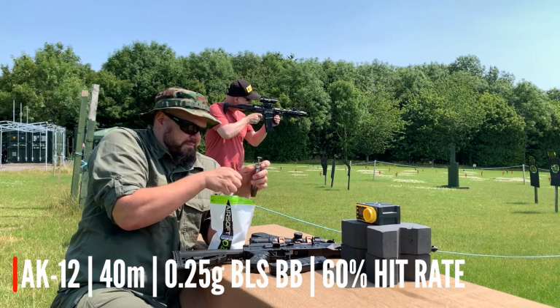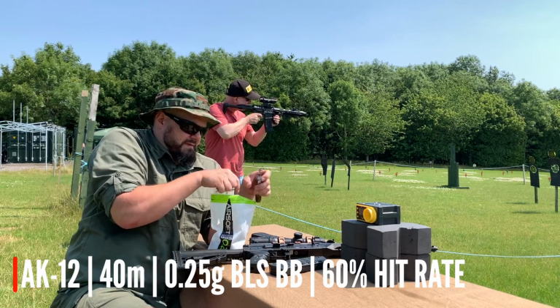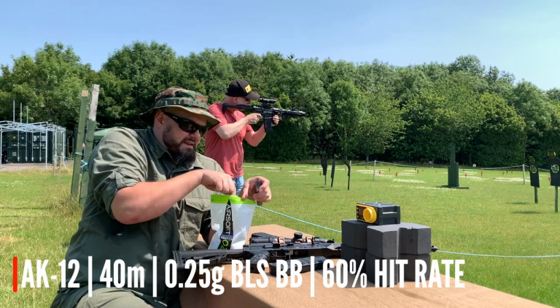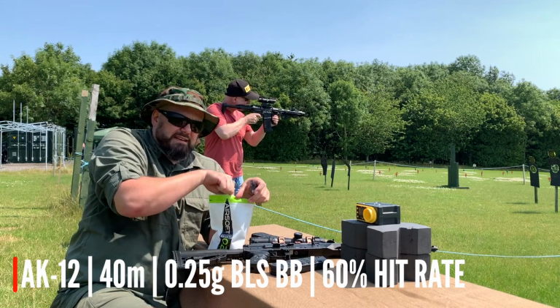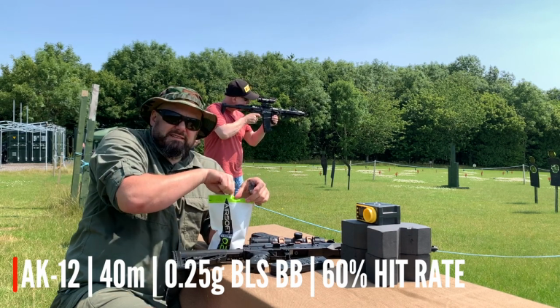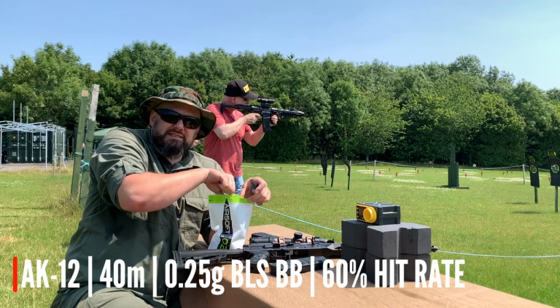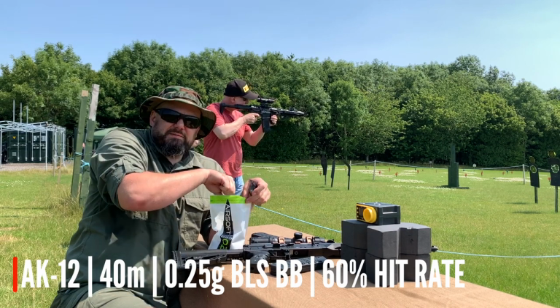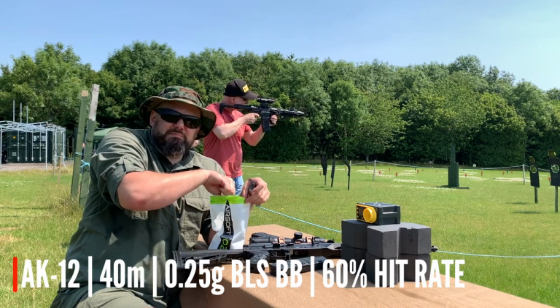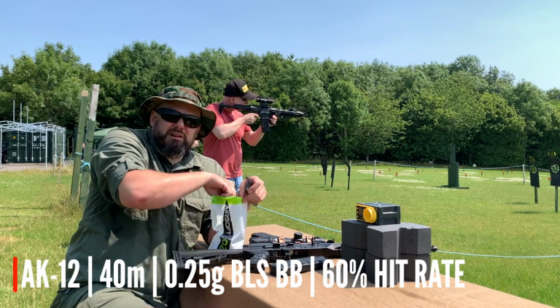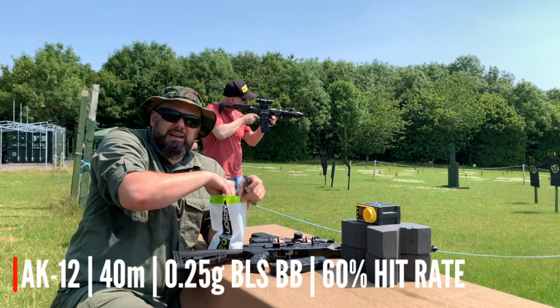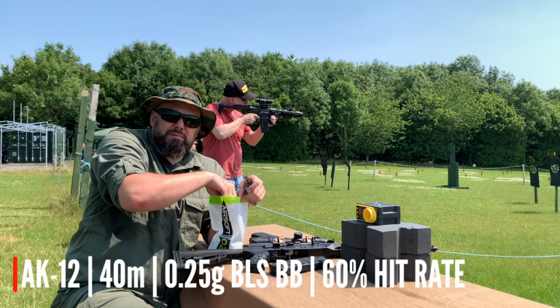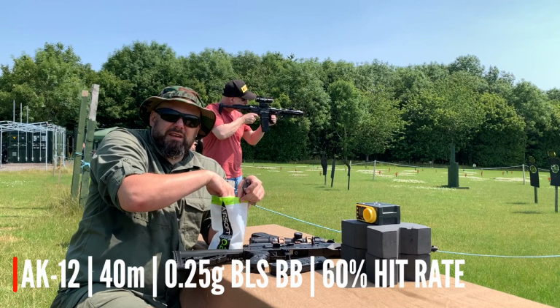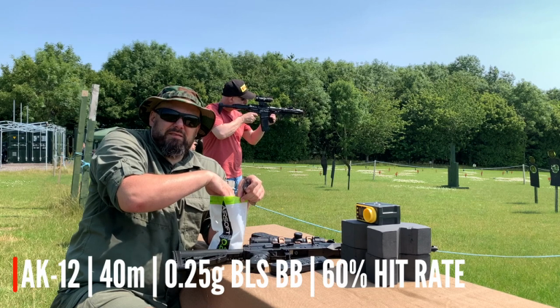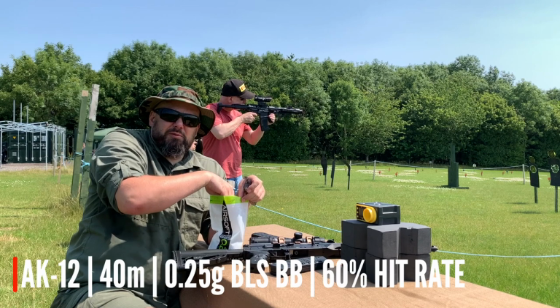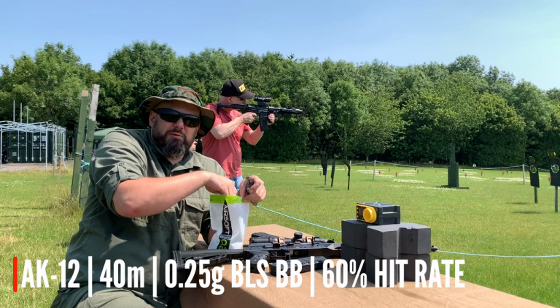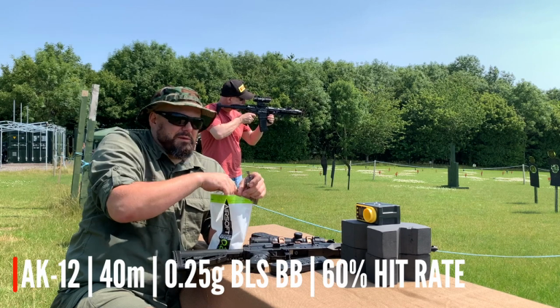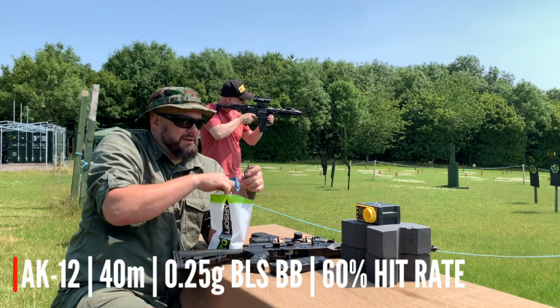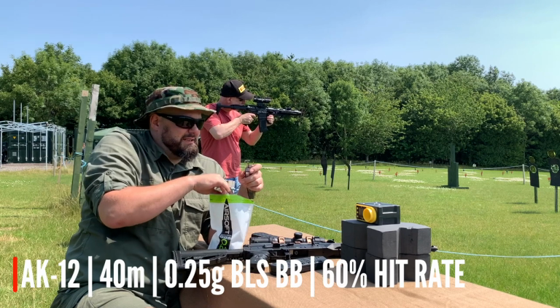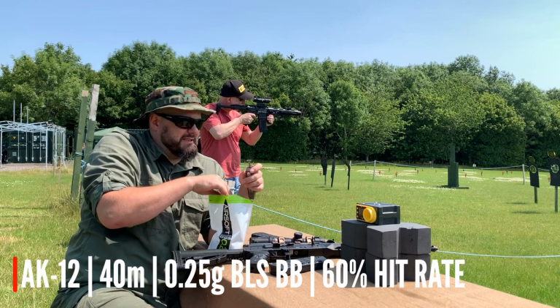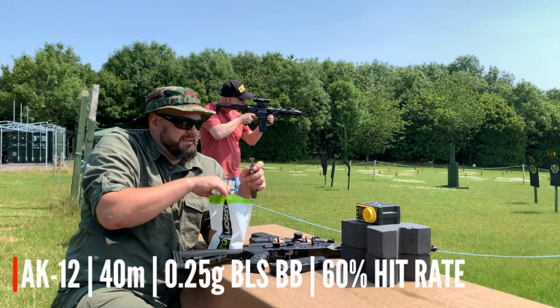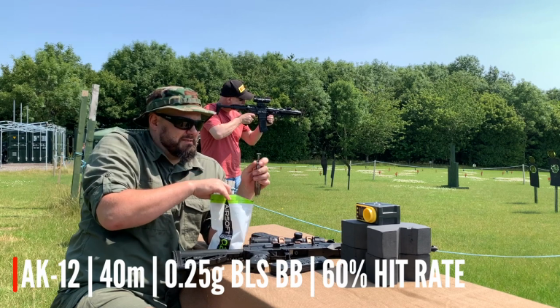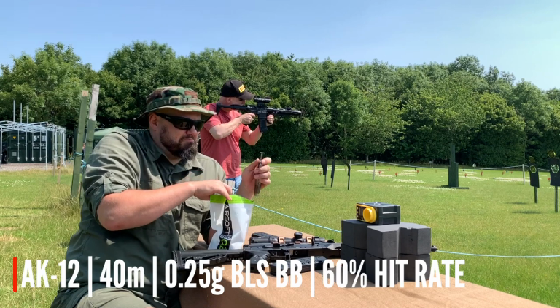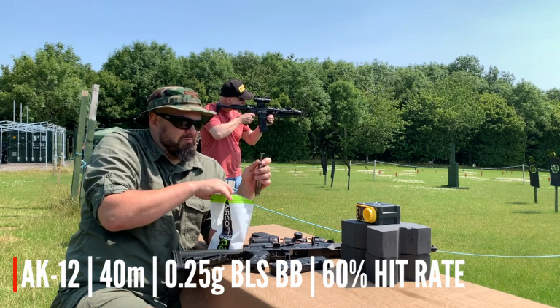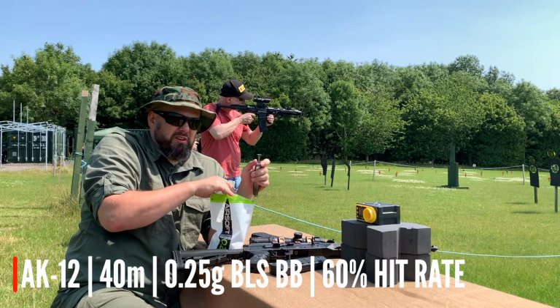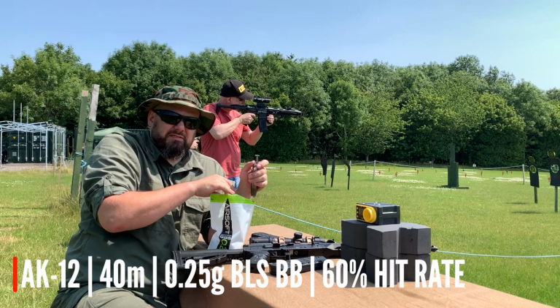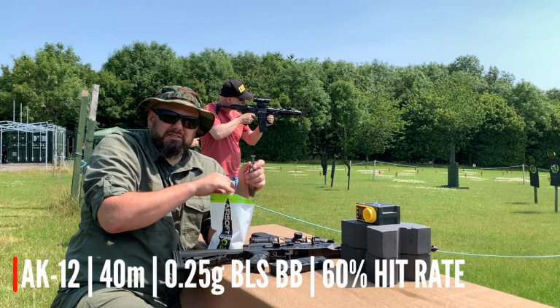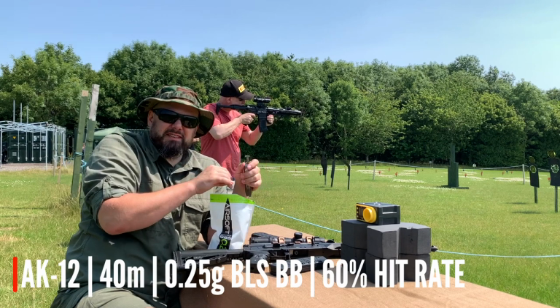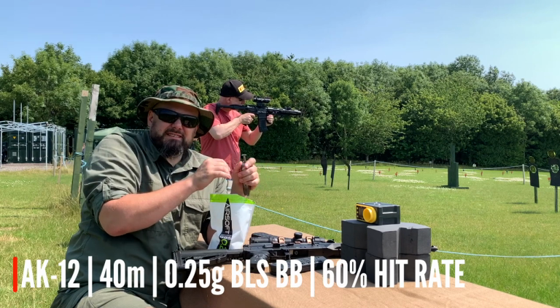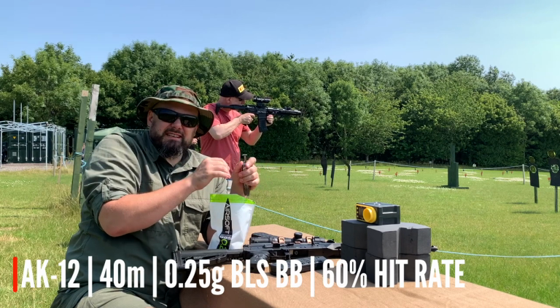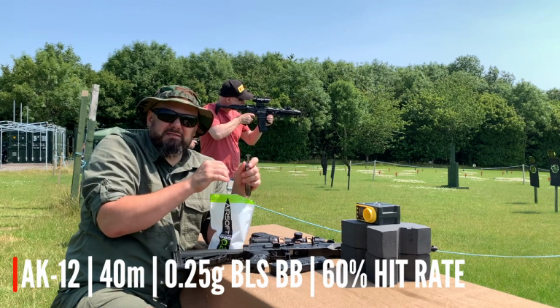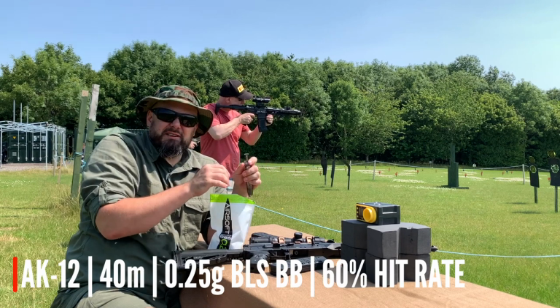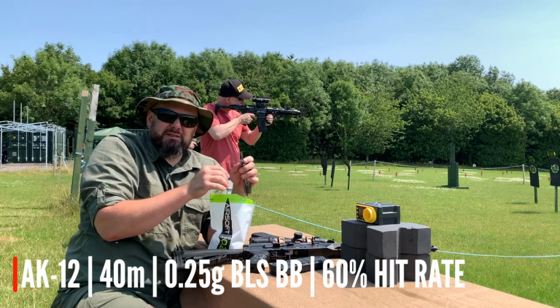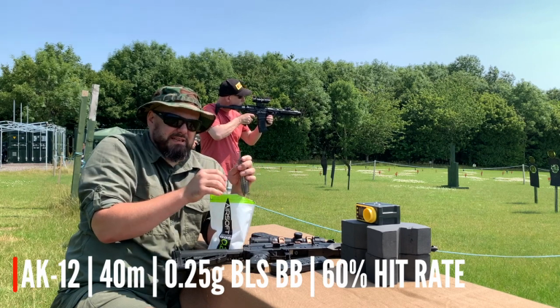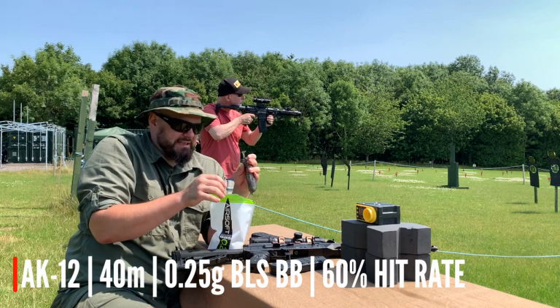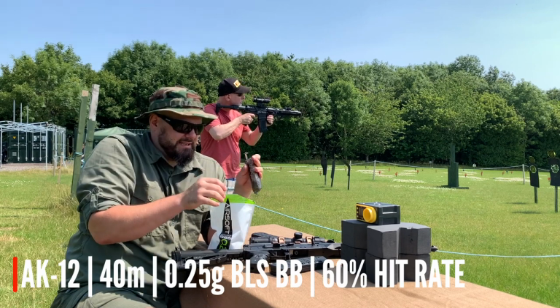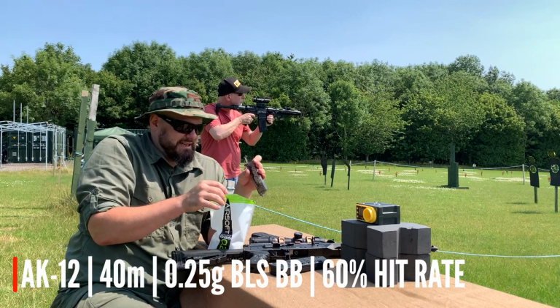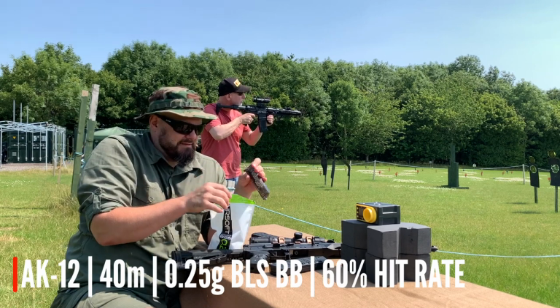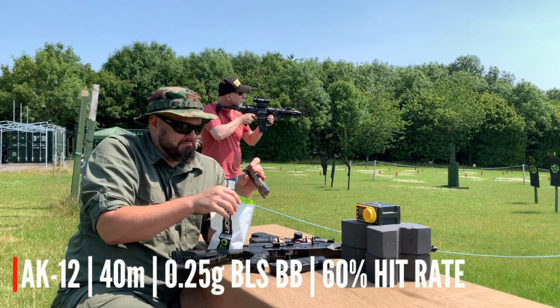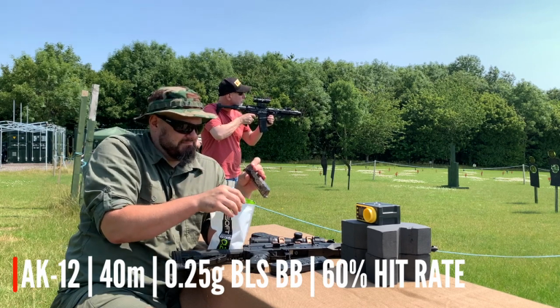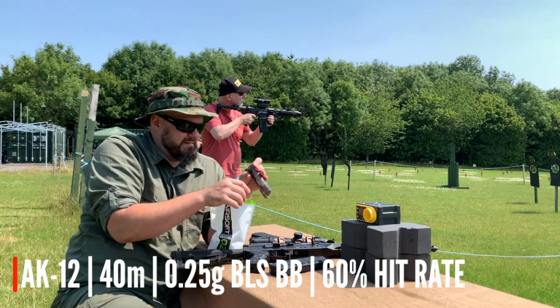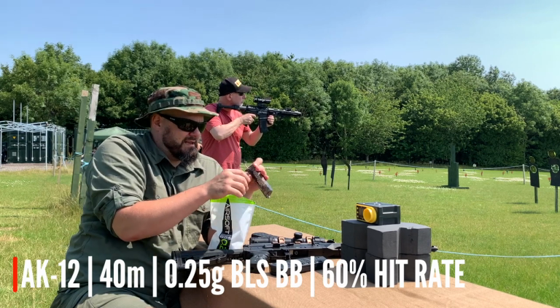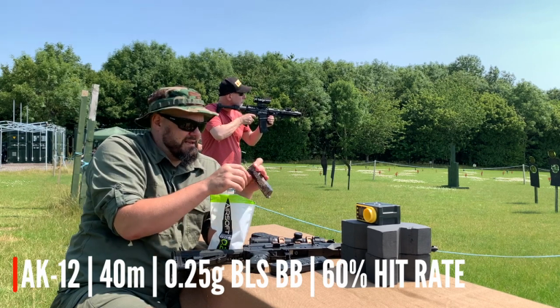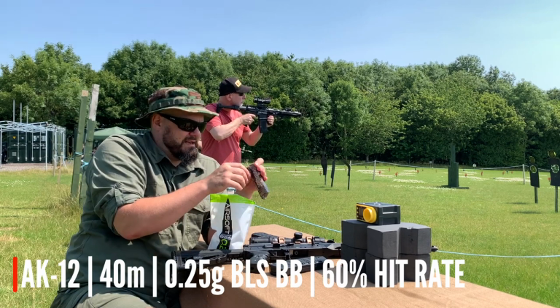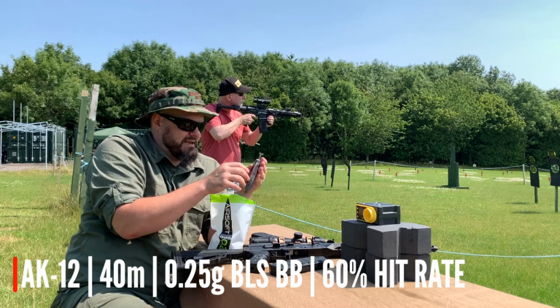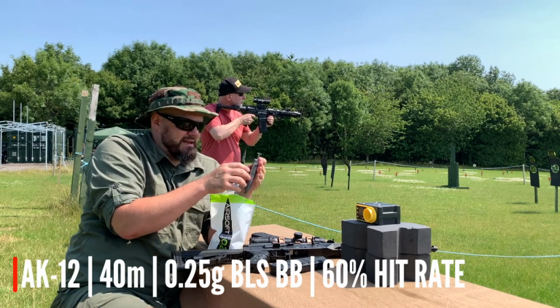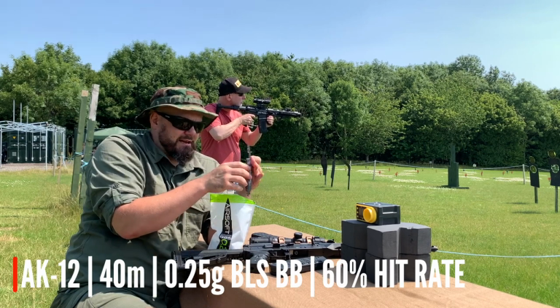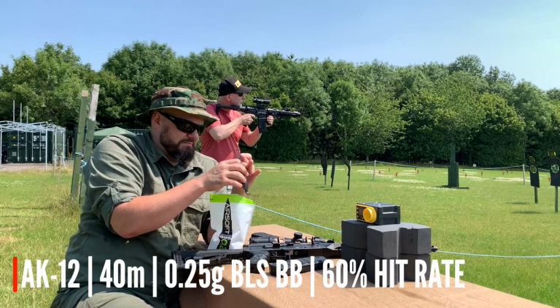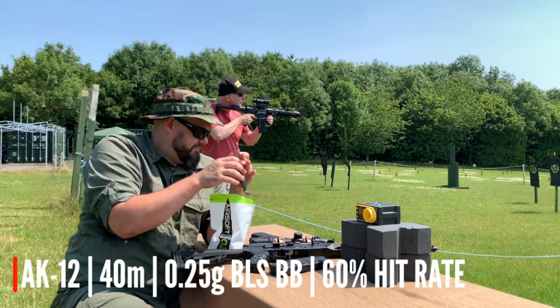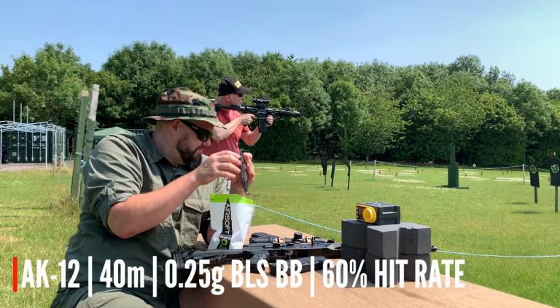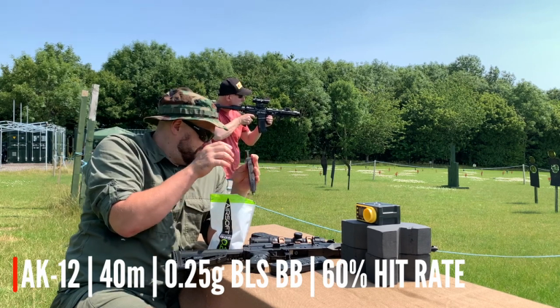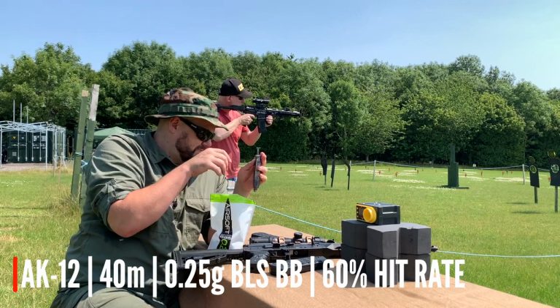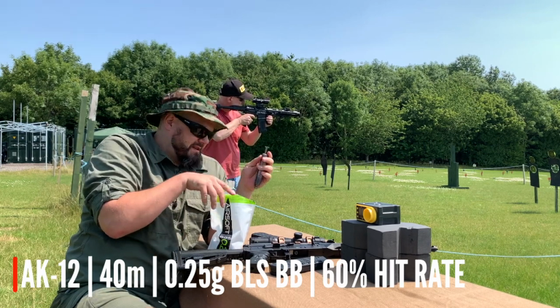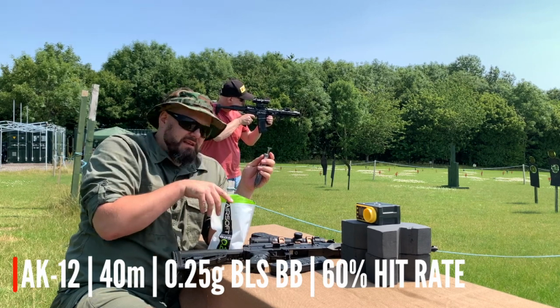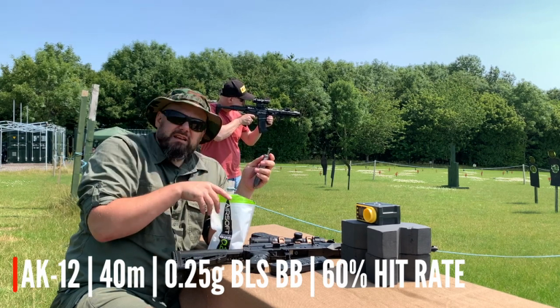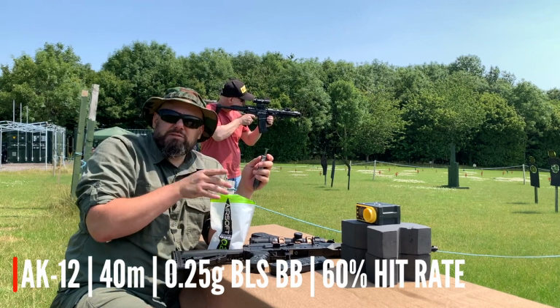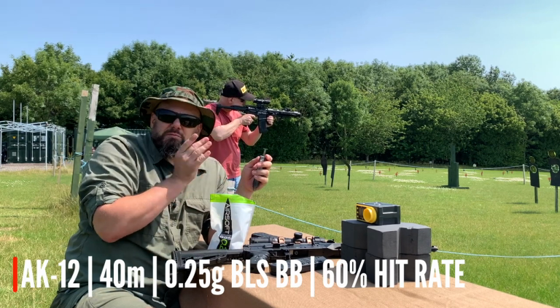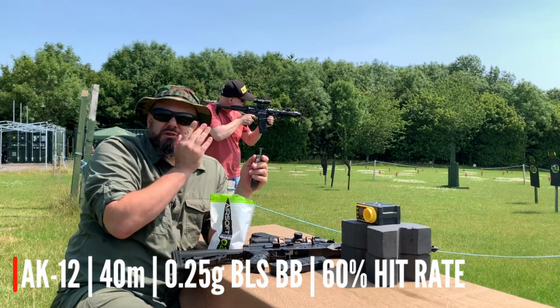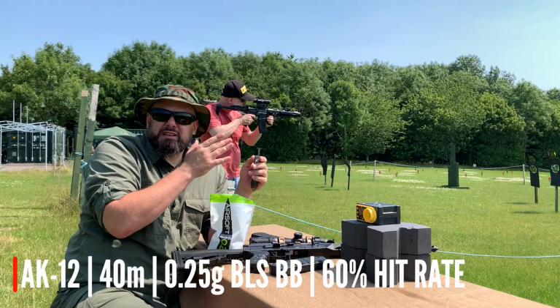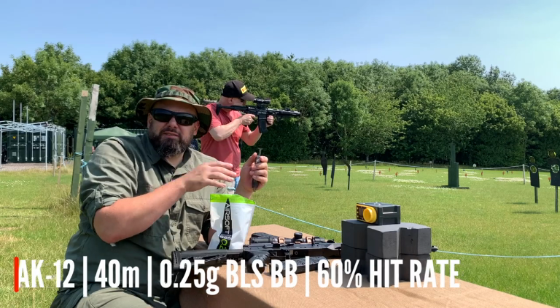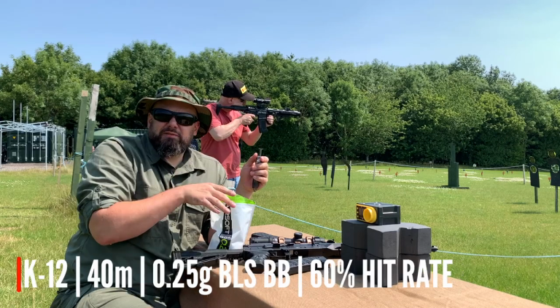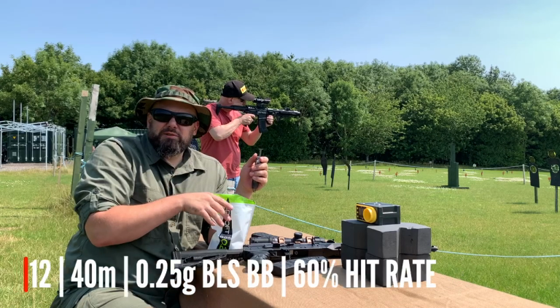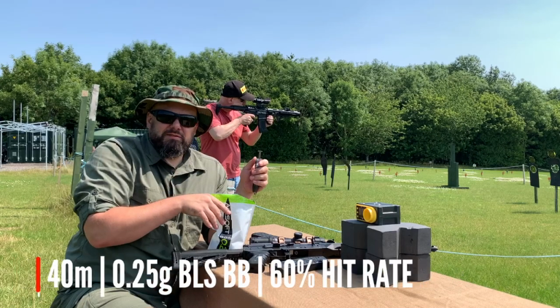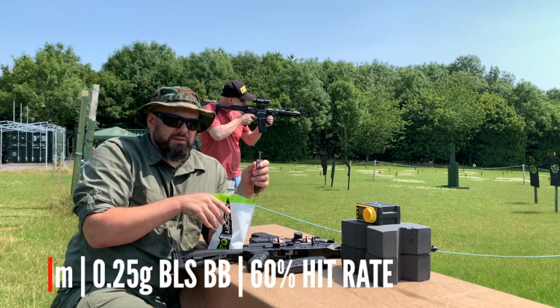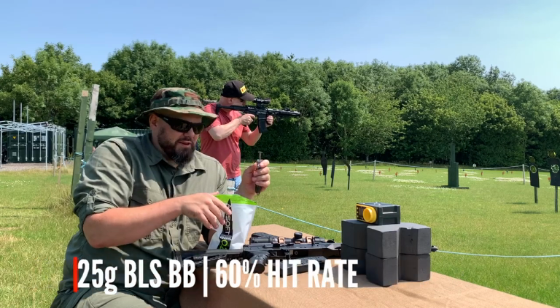So first things first, I'm going to shoot for the 40-metre target with 0.25g BBs. It's pretty happy at 40 metres — hitting 5, 6, 7 times out of 10. So we'll push out to 45.